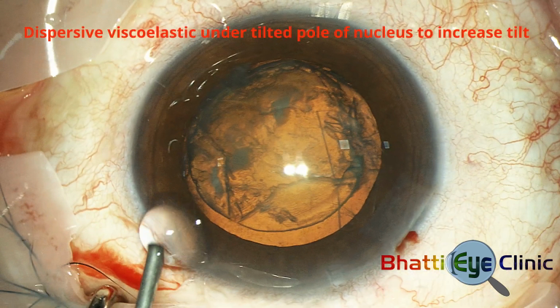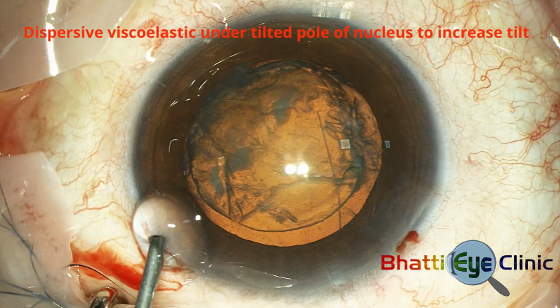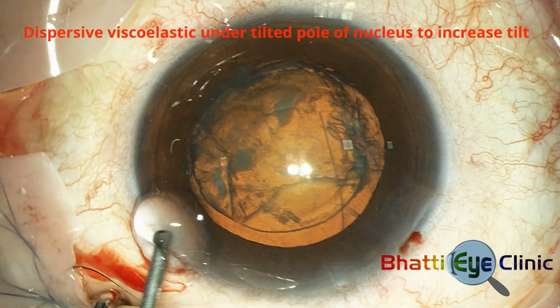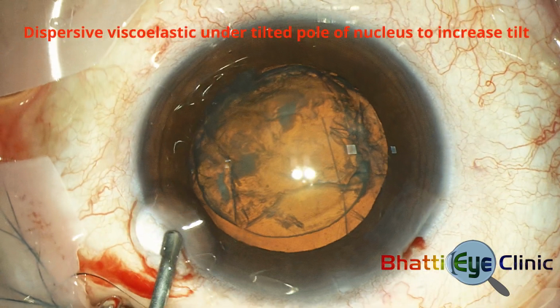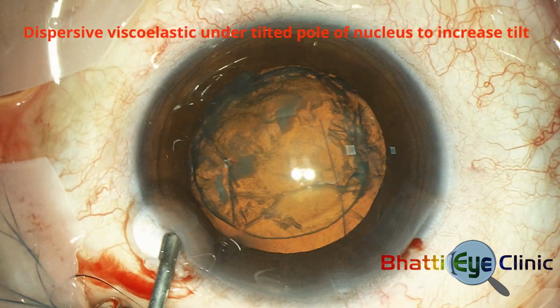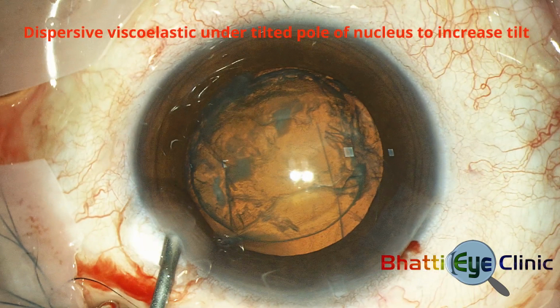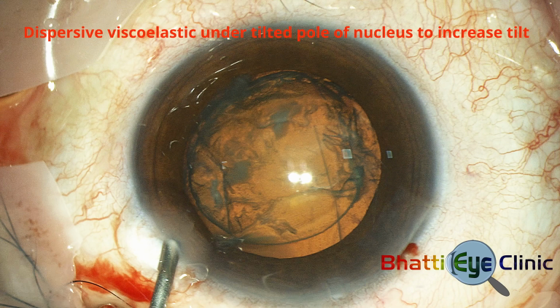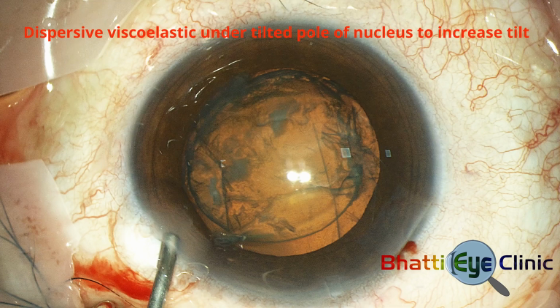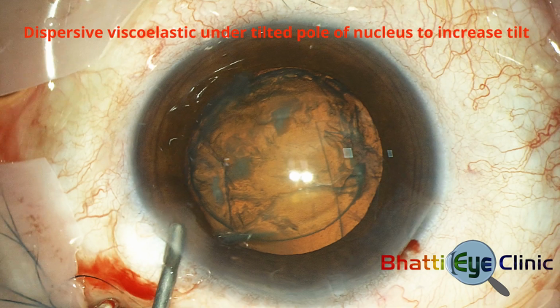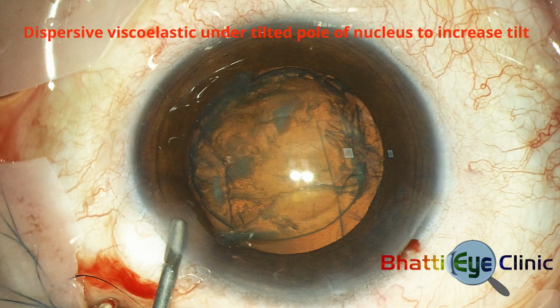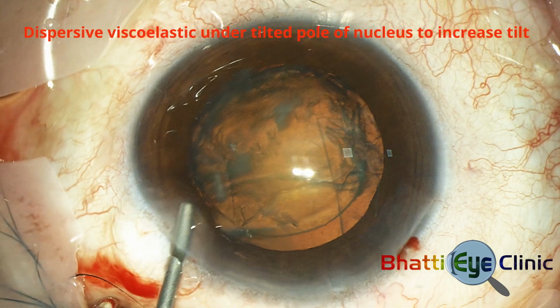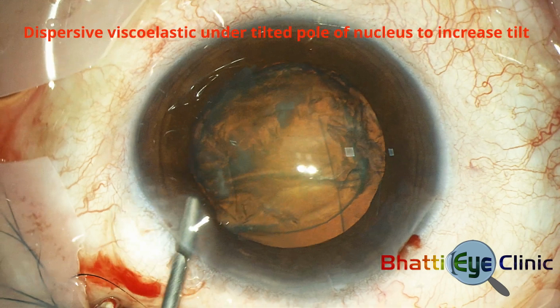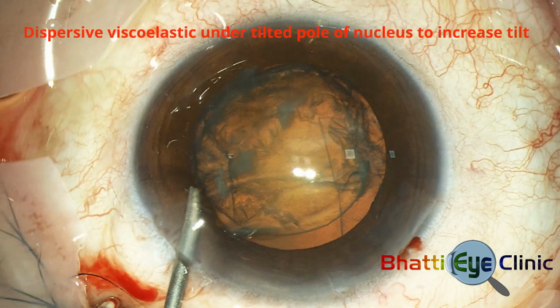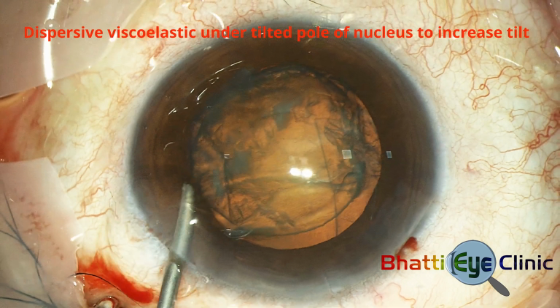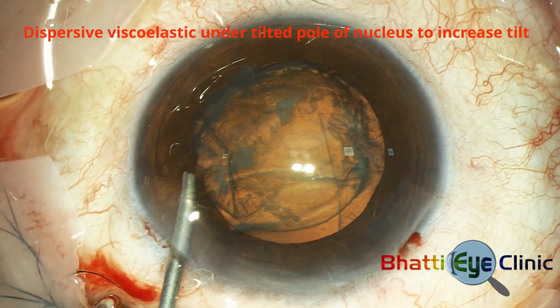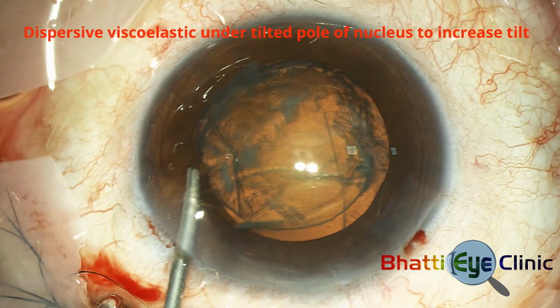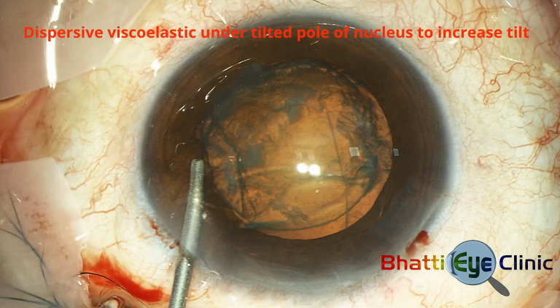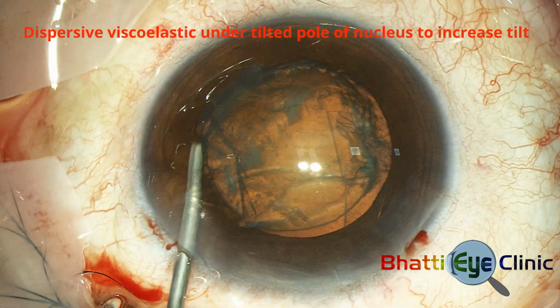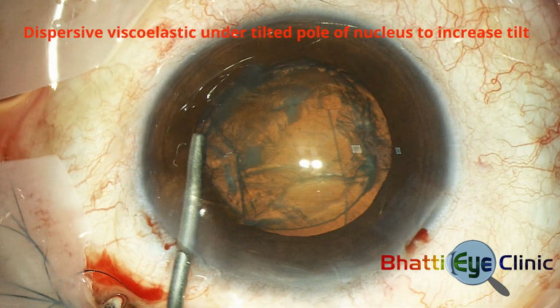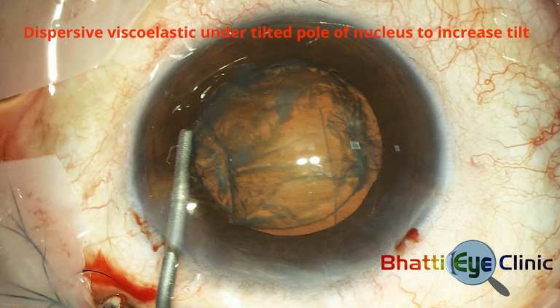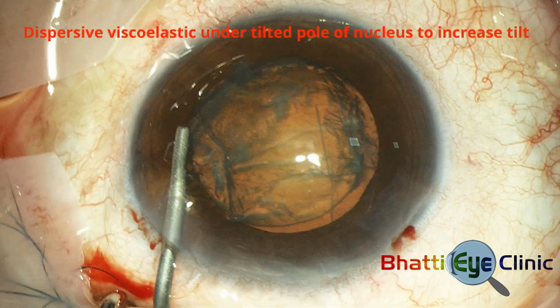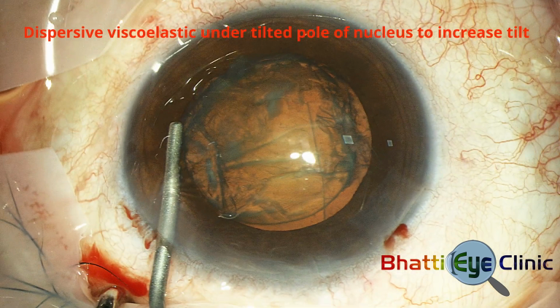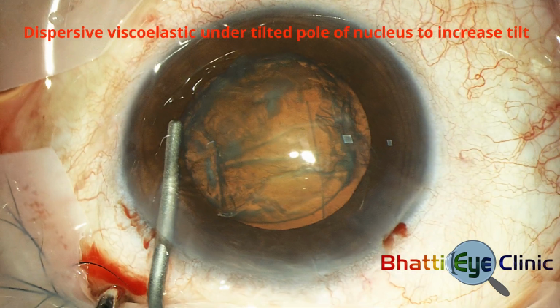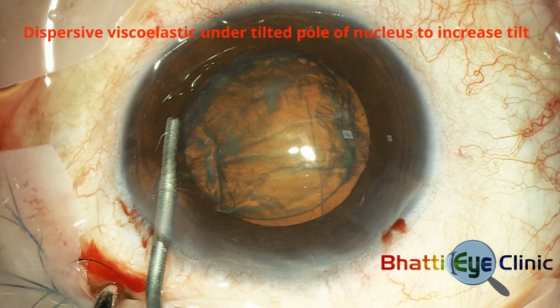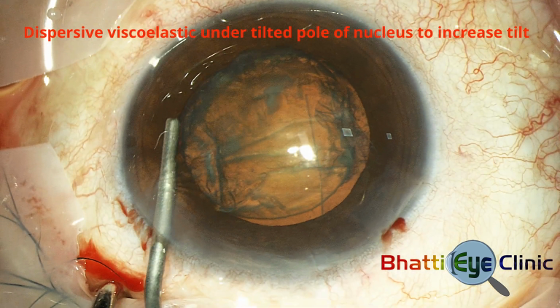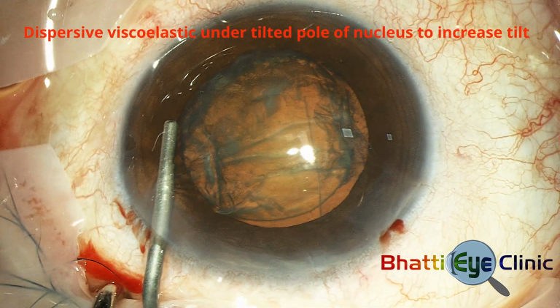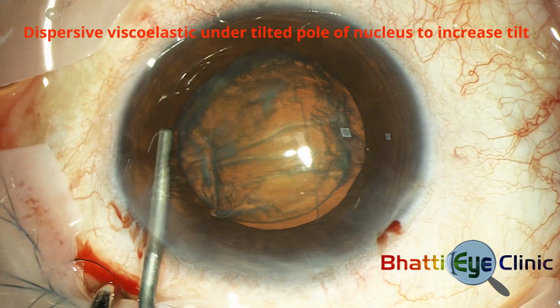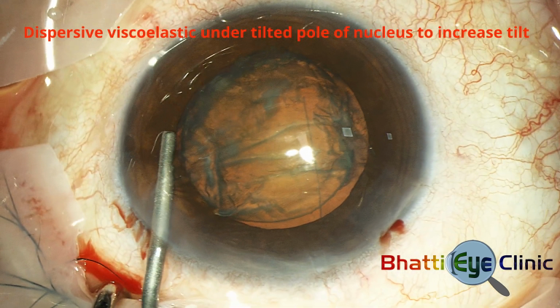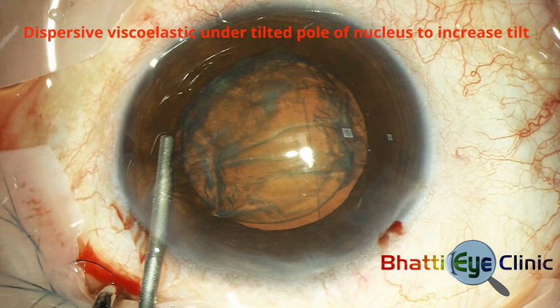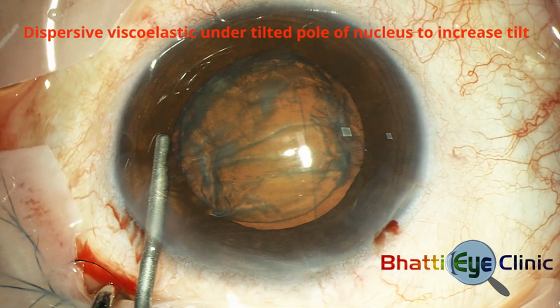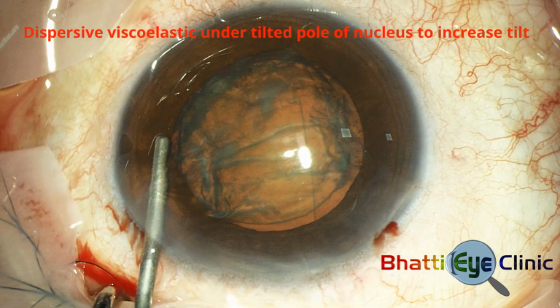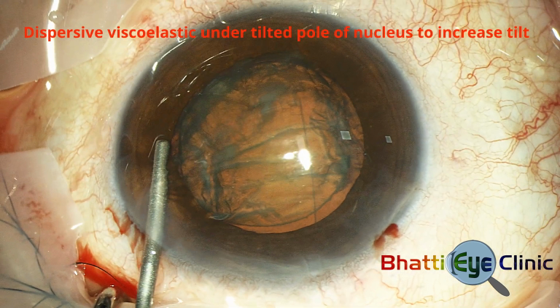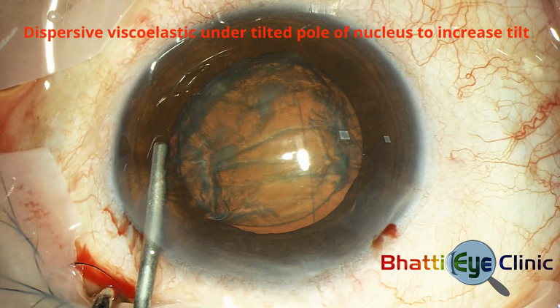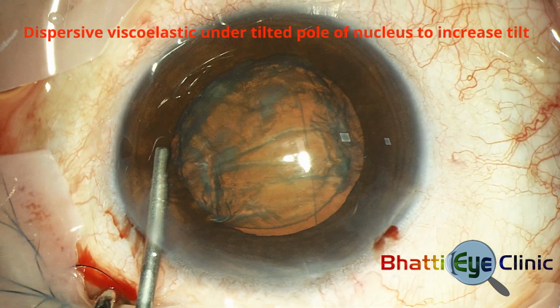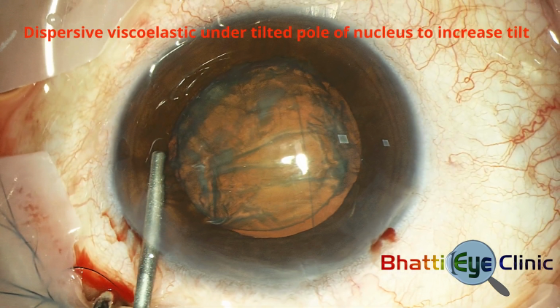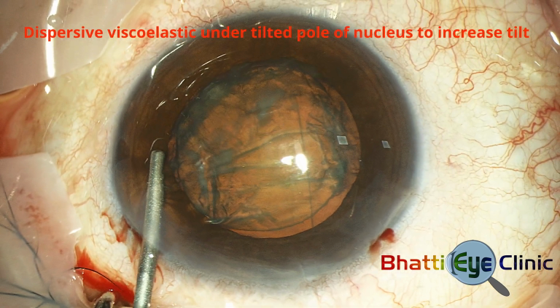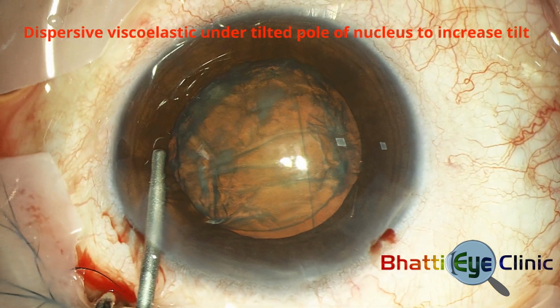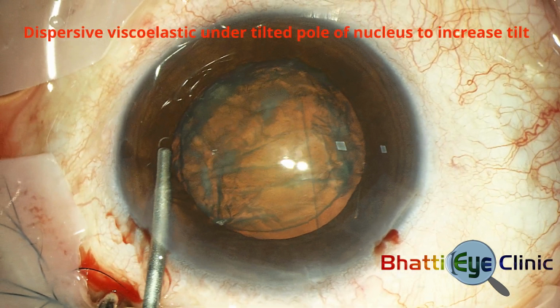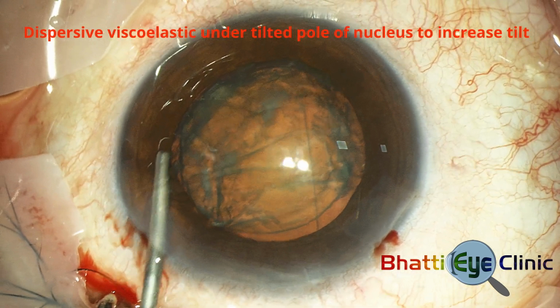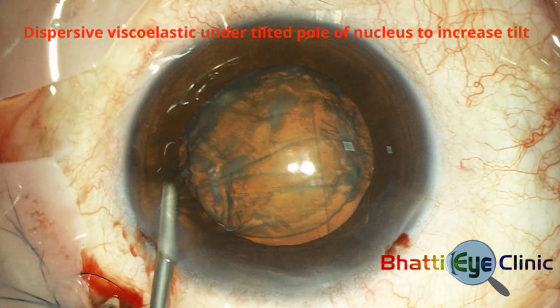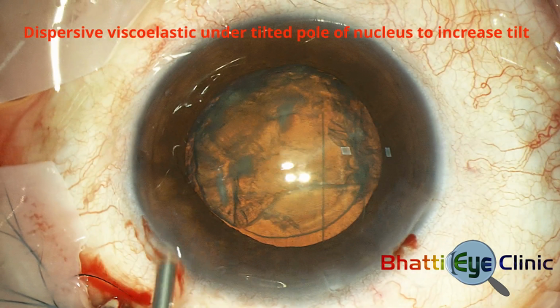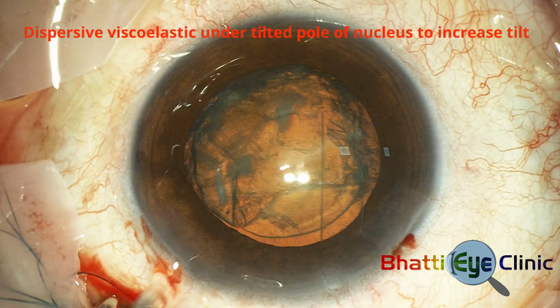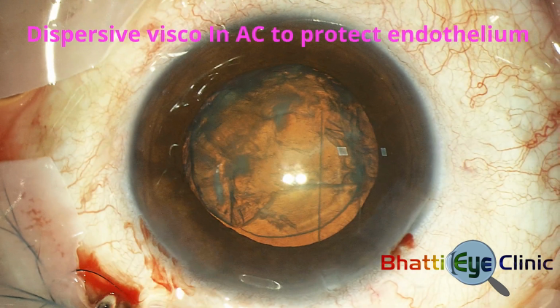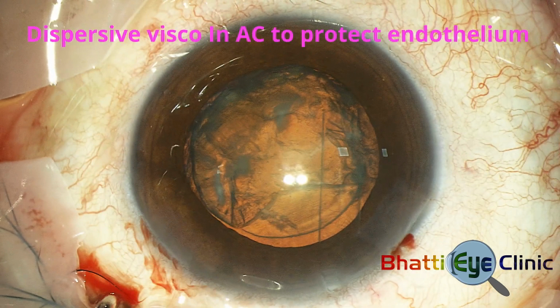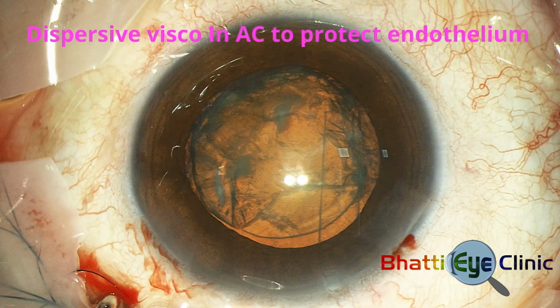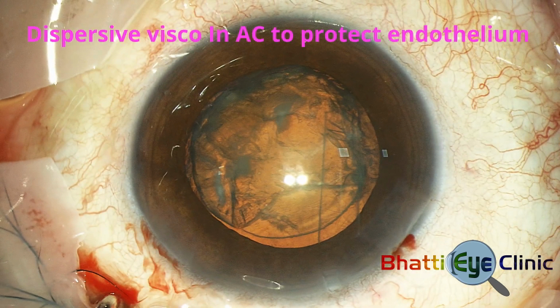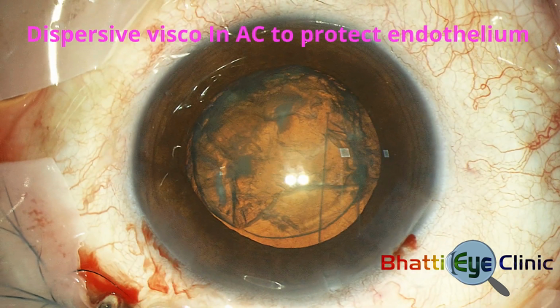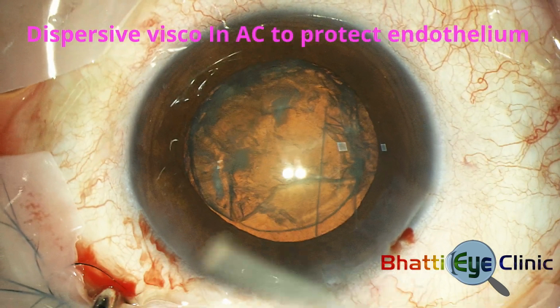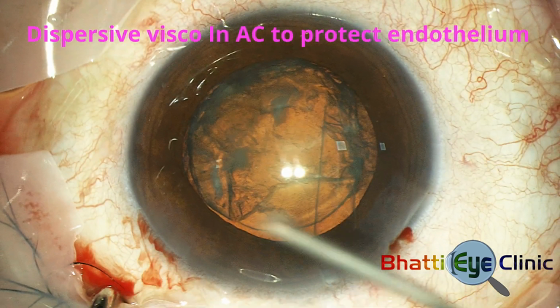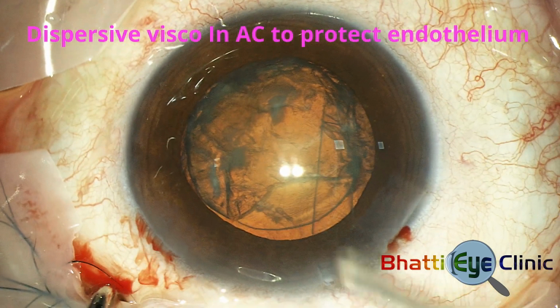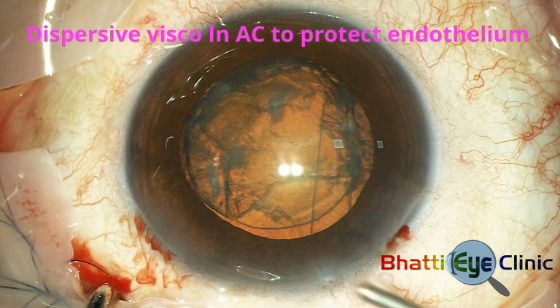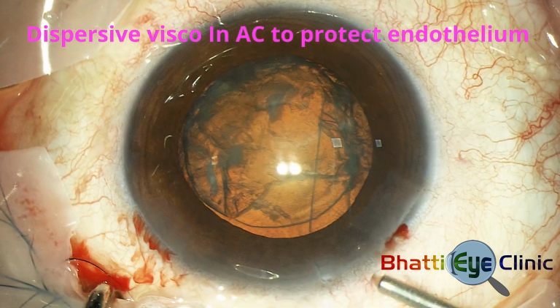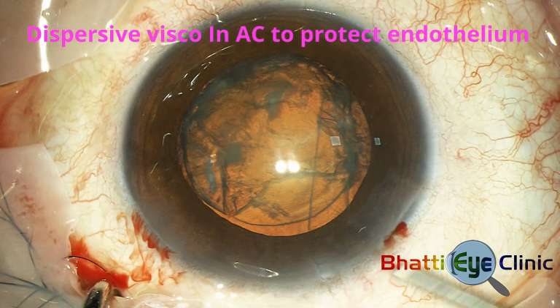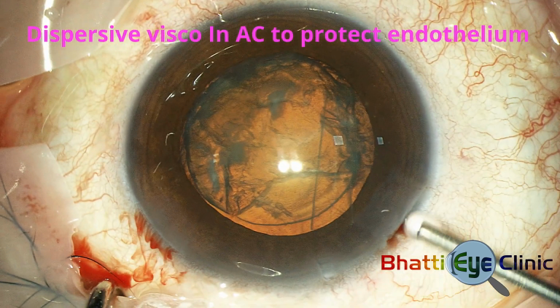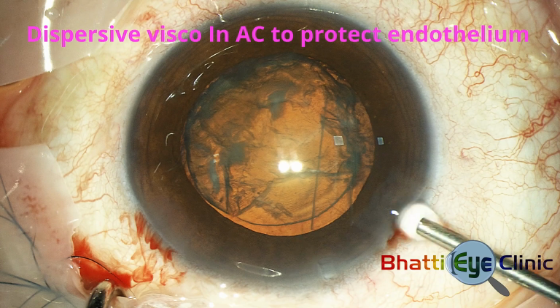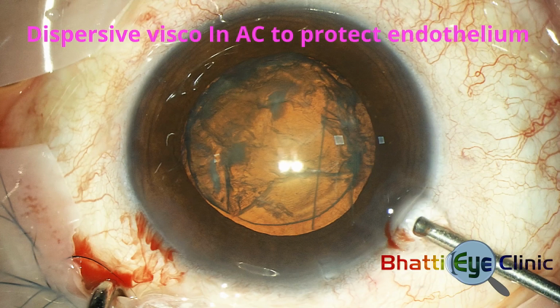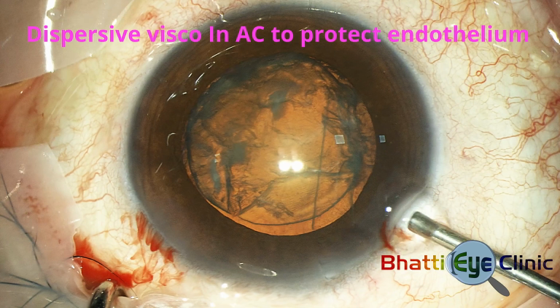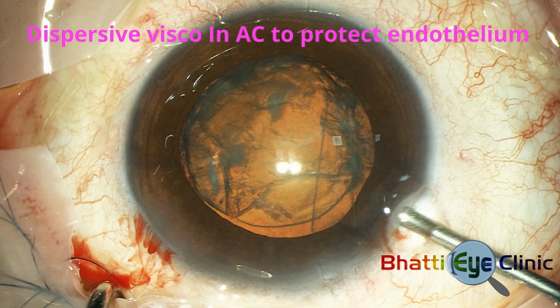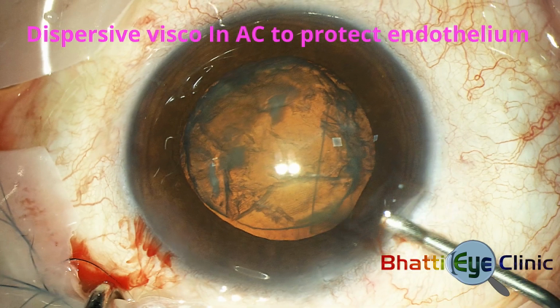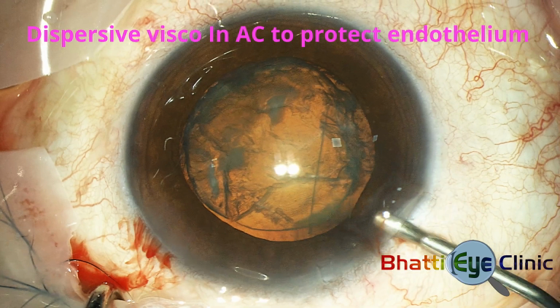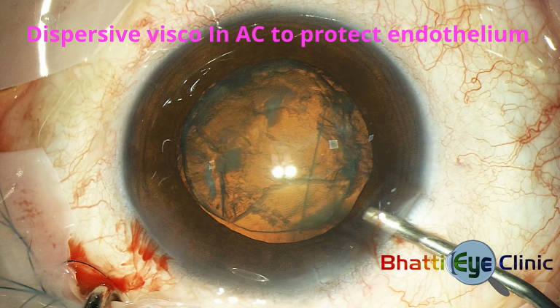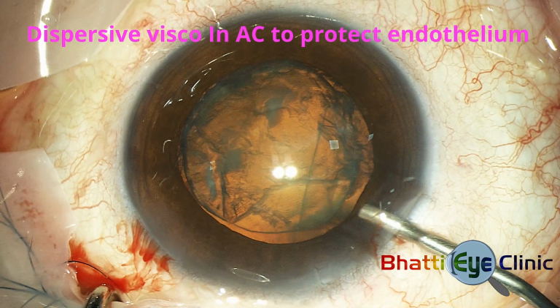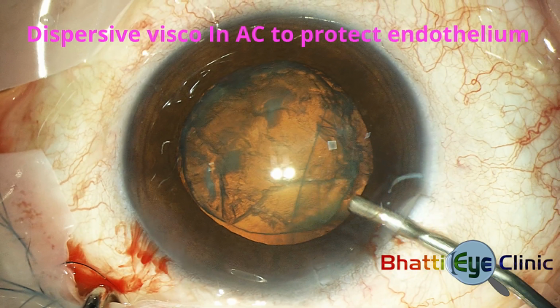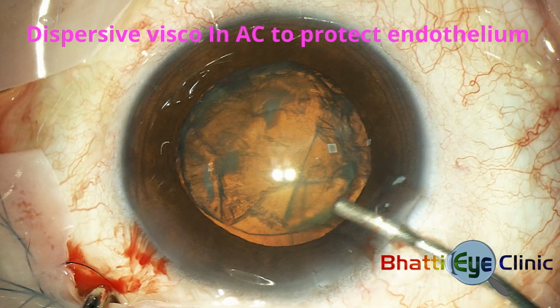A dispersive viscoelastic is then injected into the anterior chamber to position the nucleus and protect the endothelium.